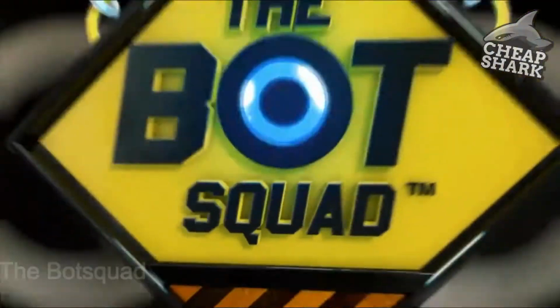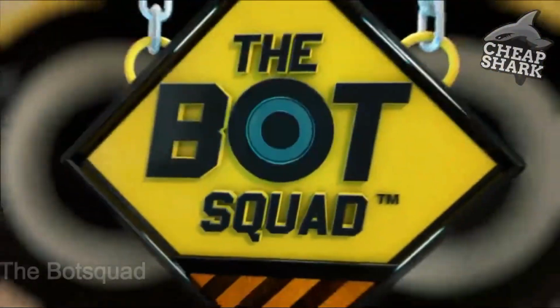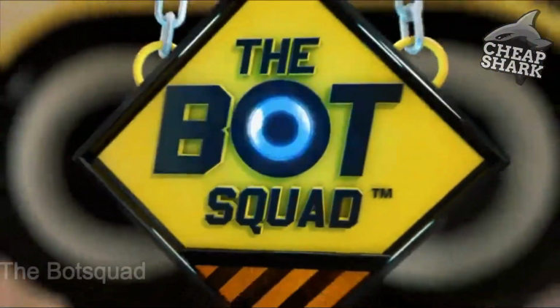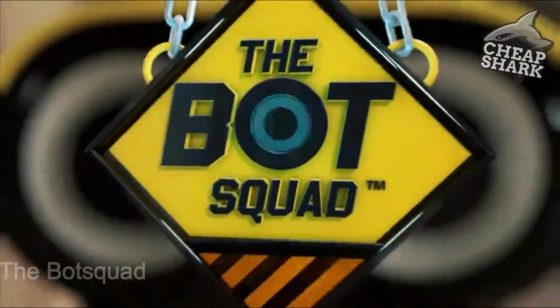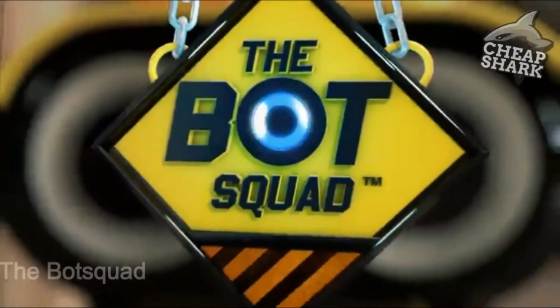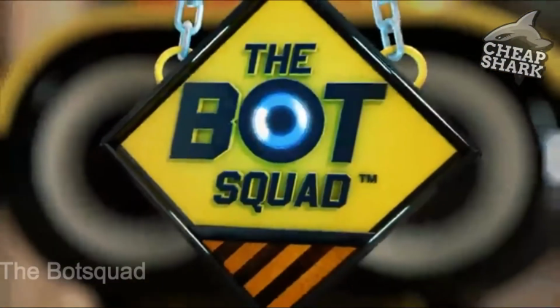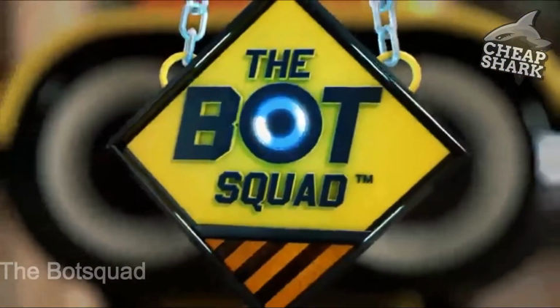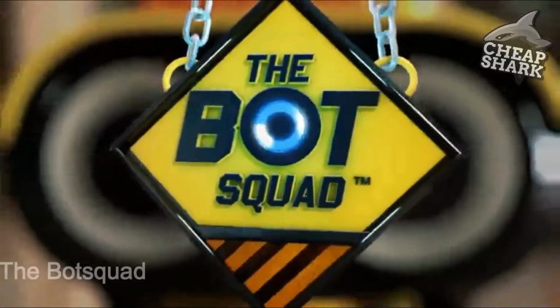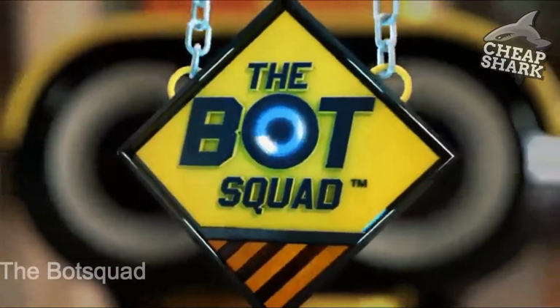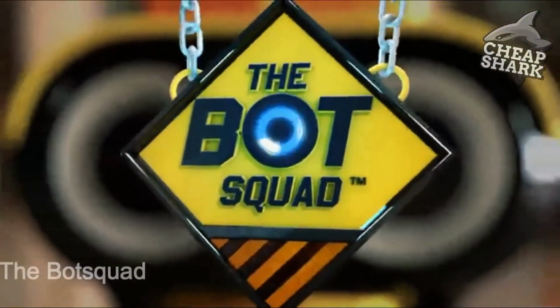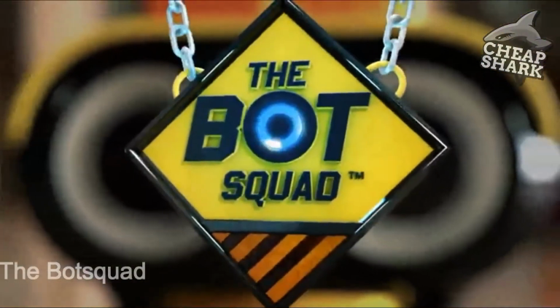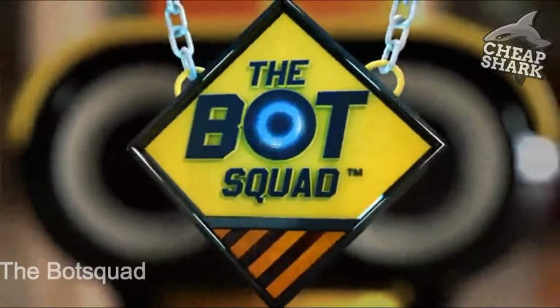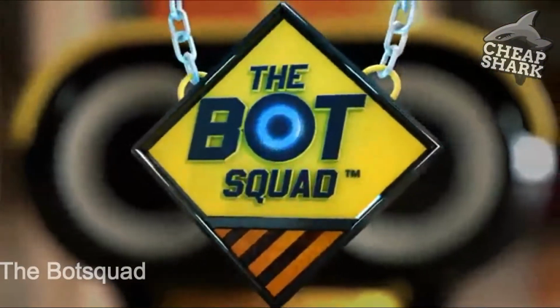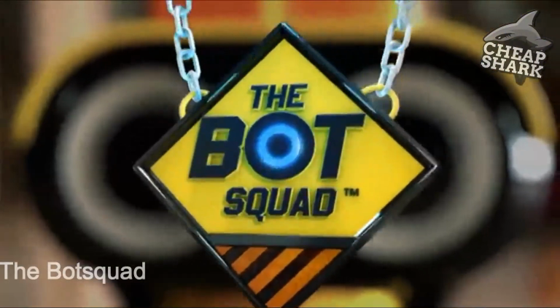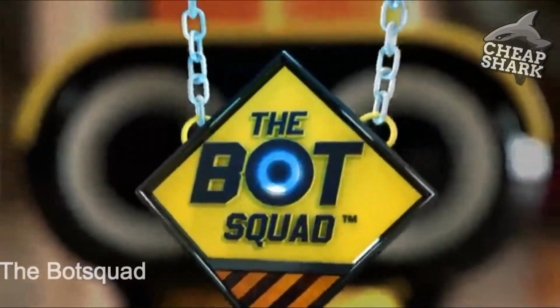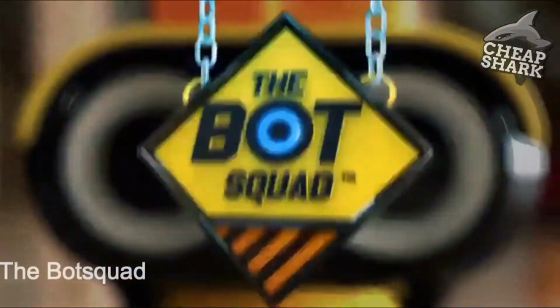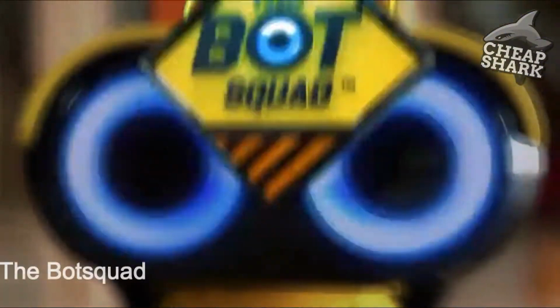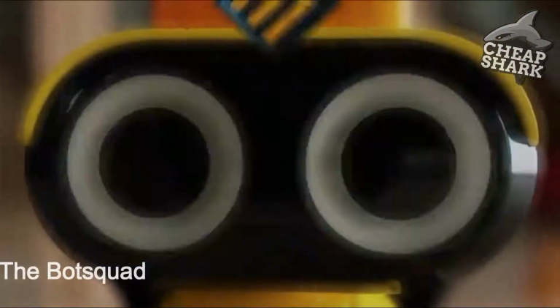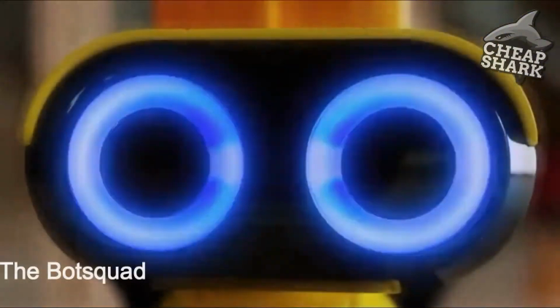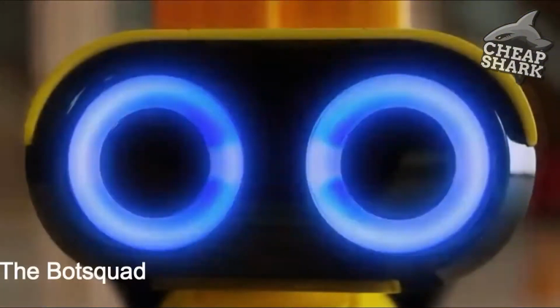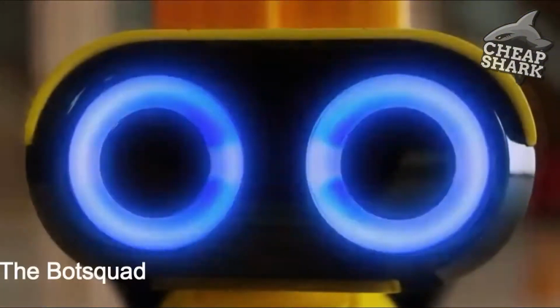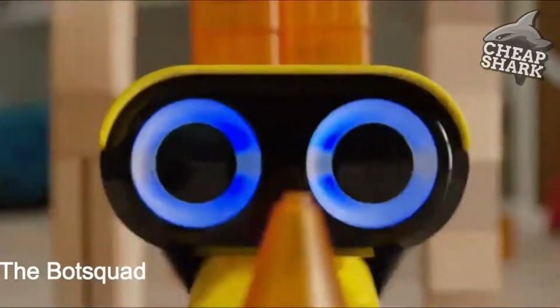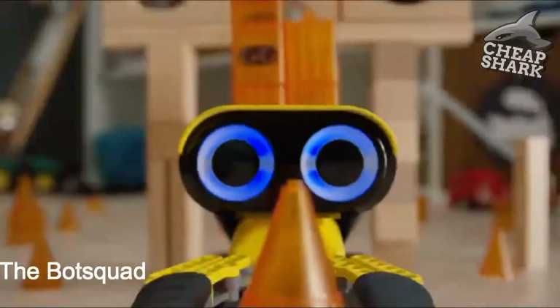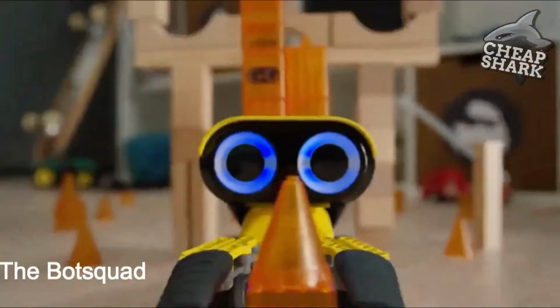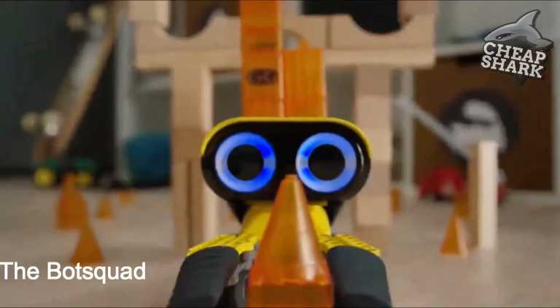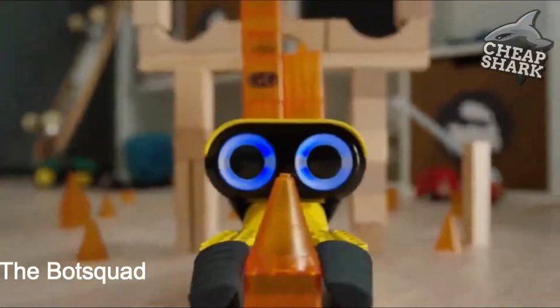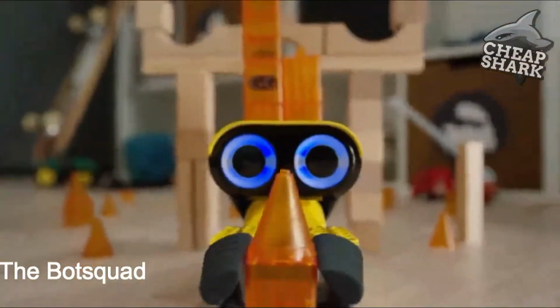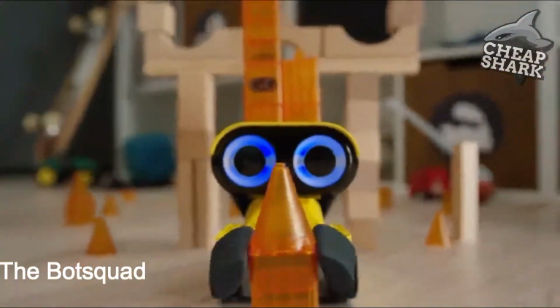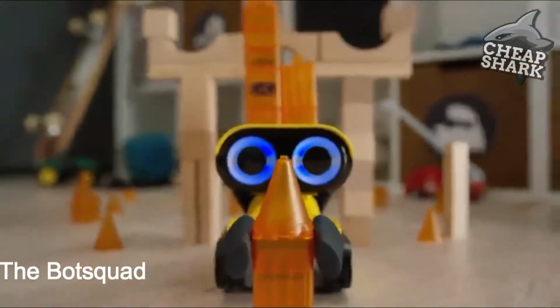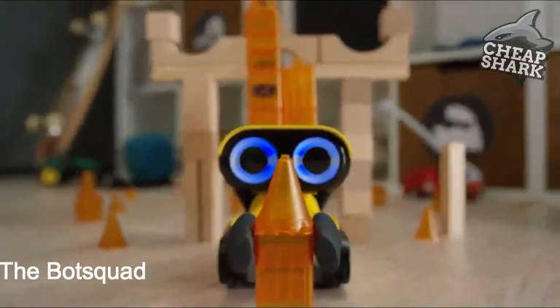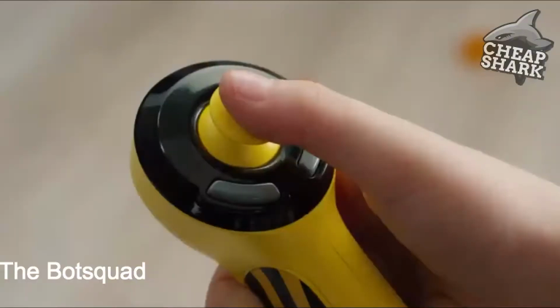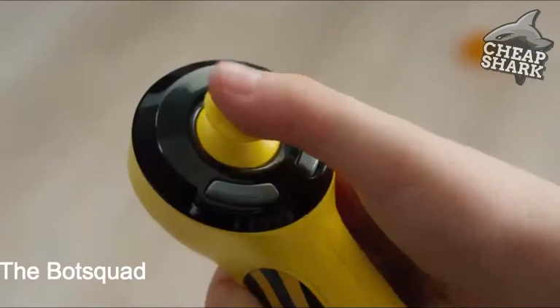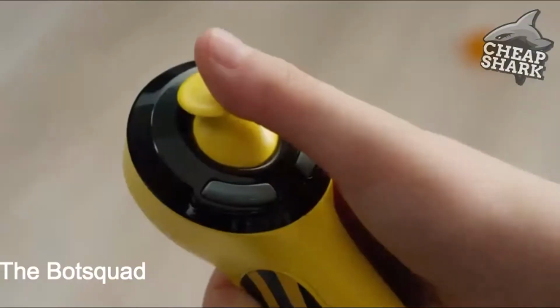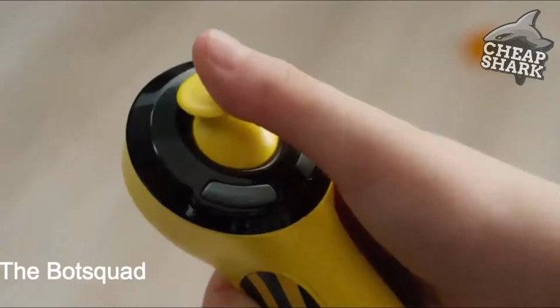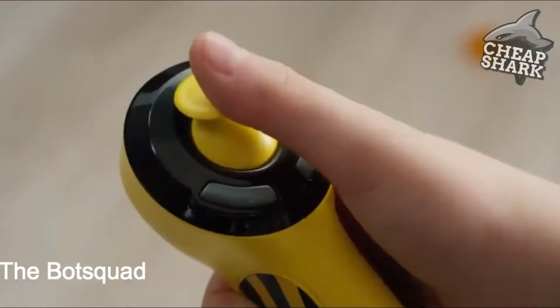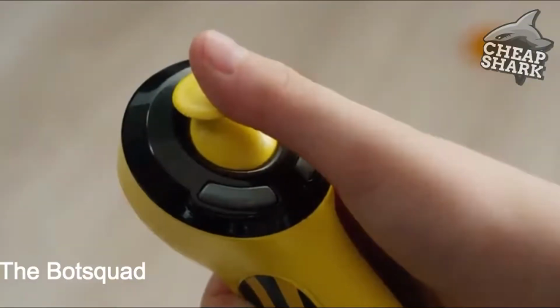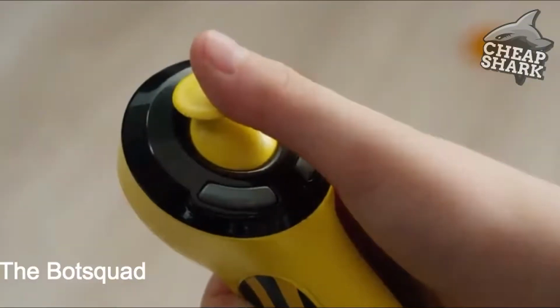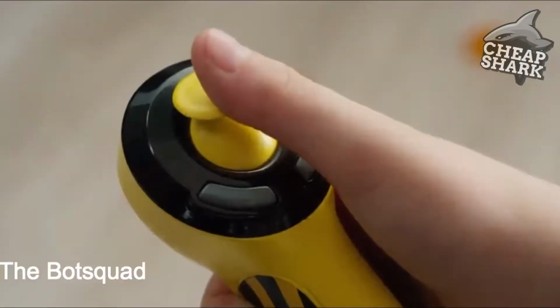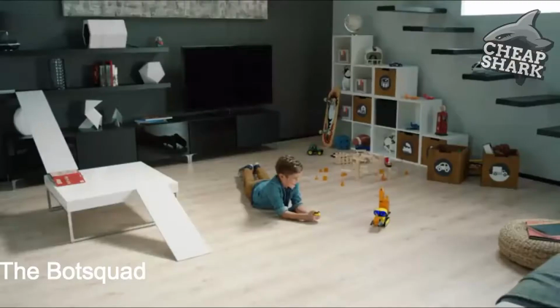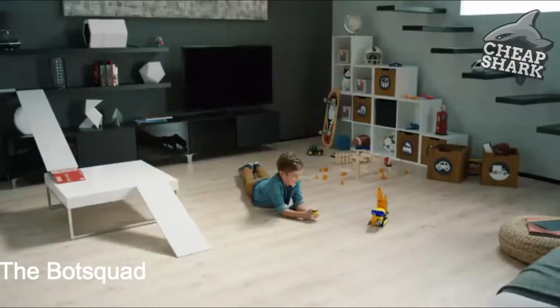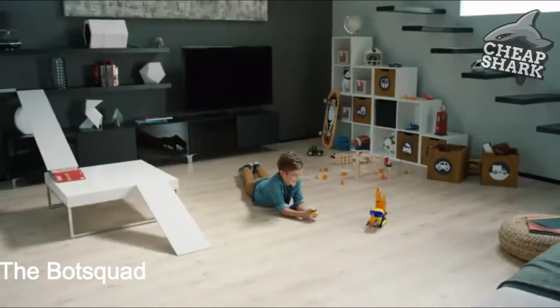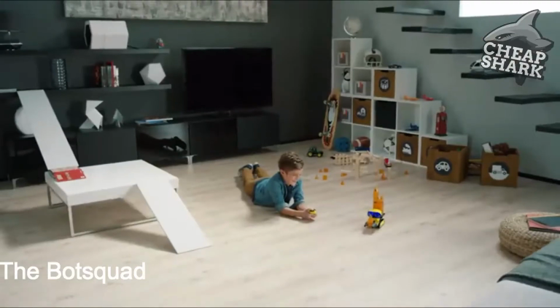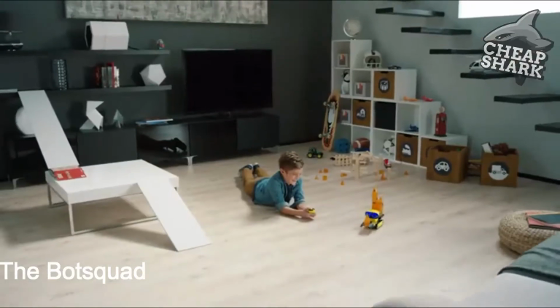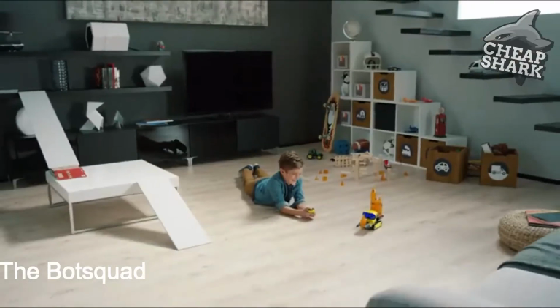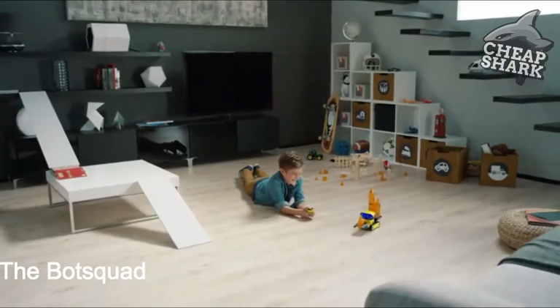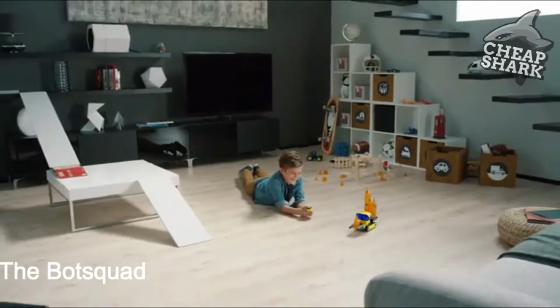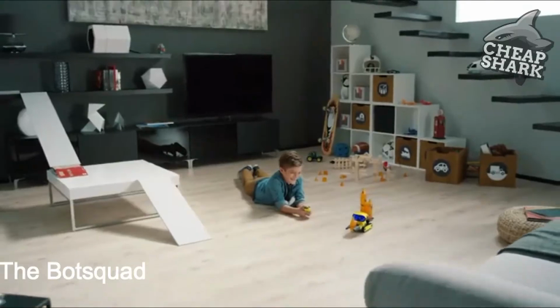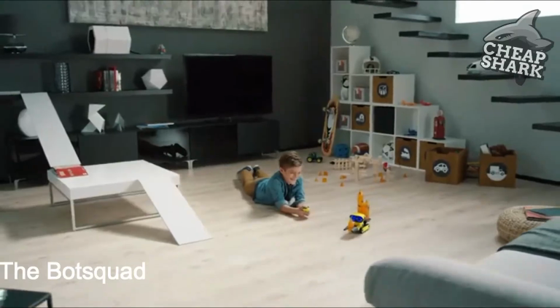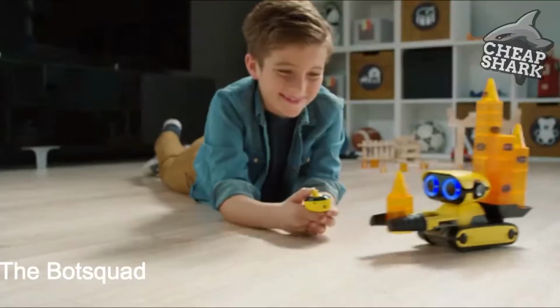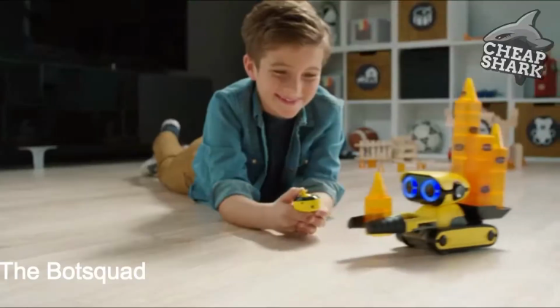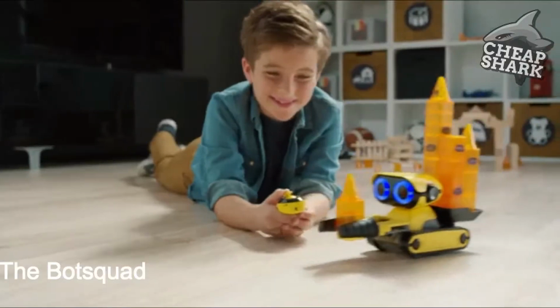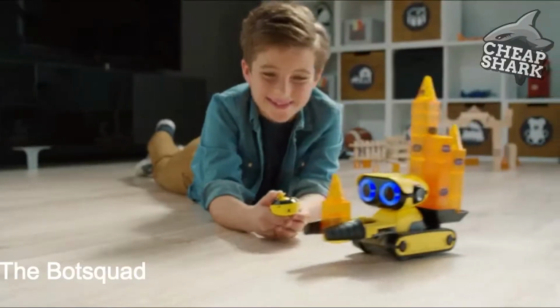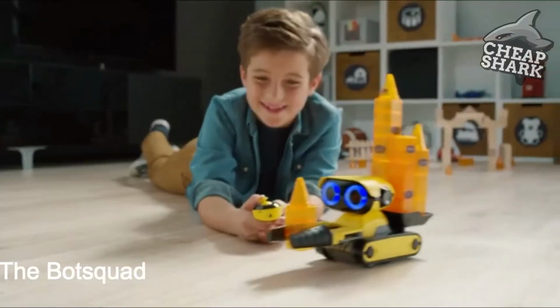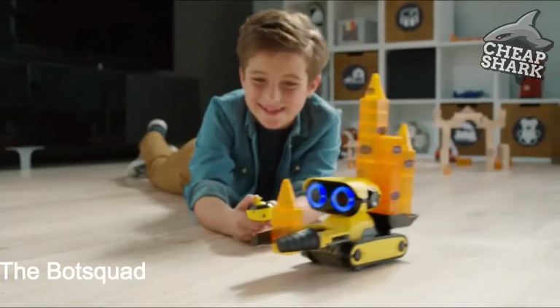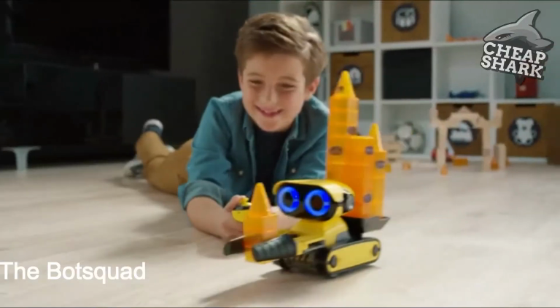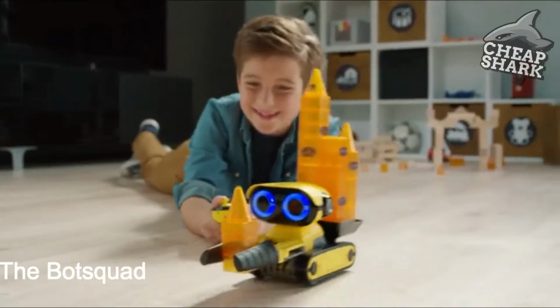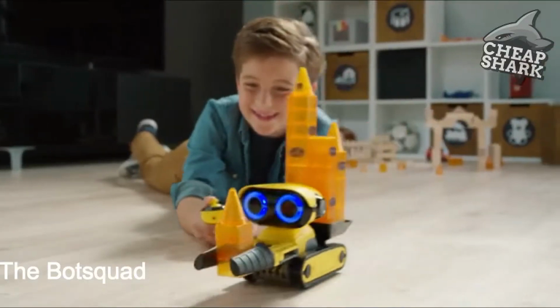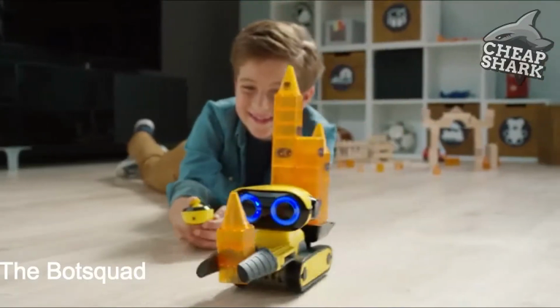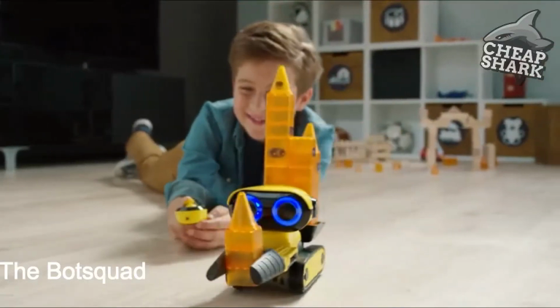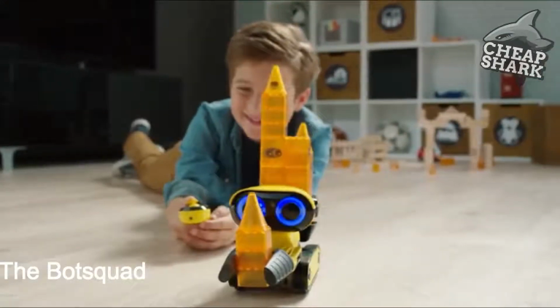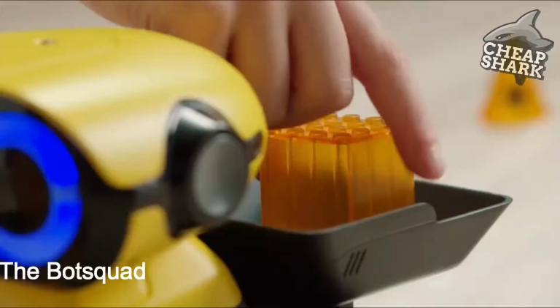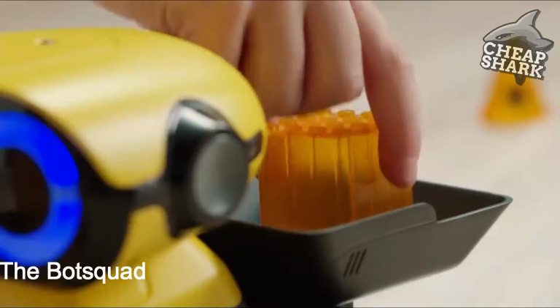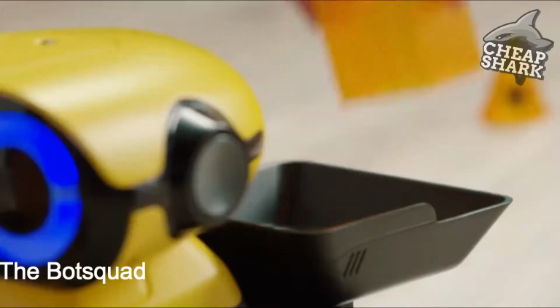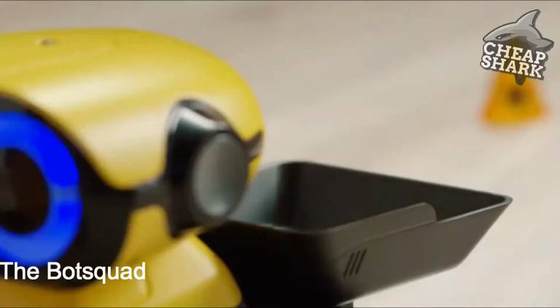Dispatch to Bot Squad, over. Grip, lead on the Bot Squad. Controller engaged. Metal to the metal. Let's get this job done.